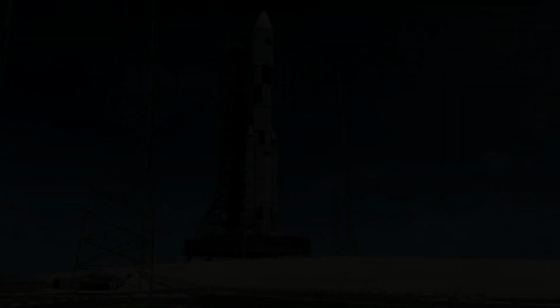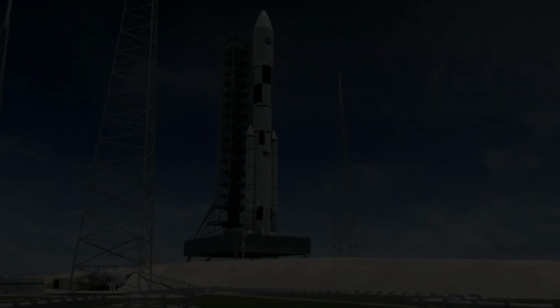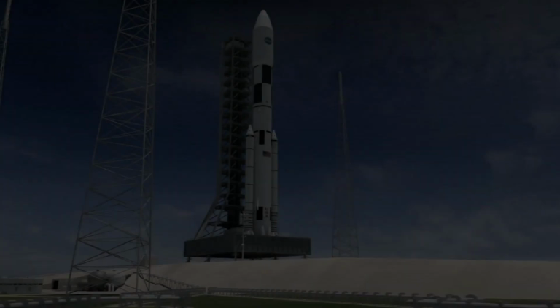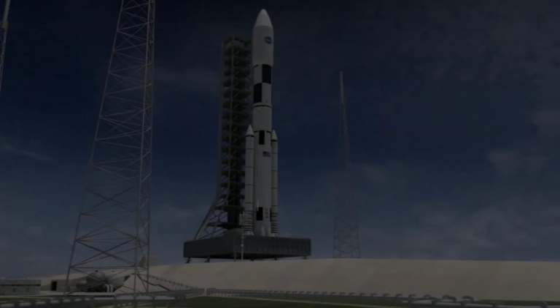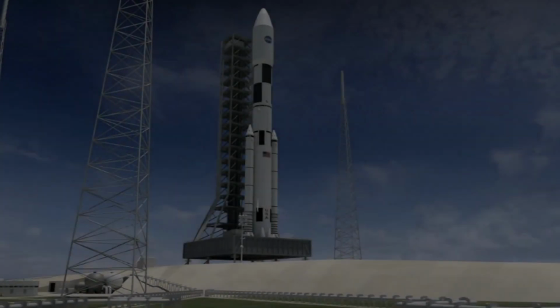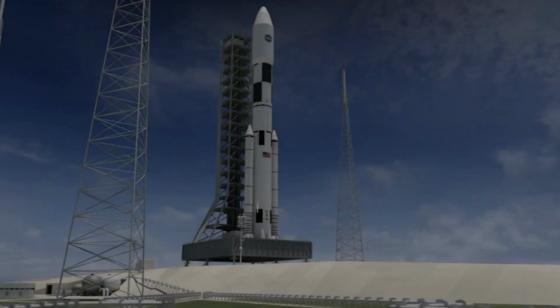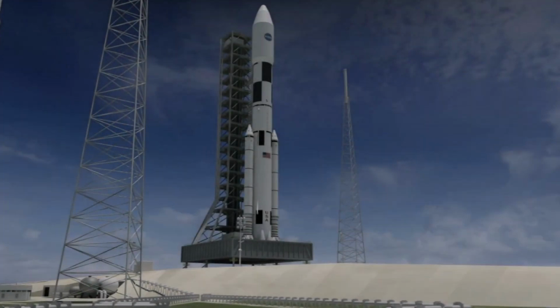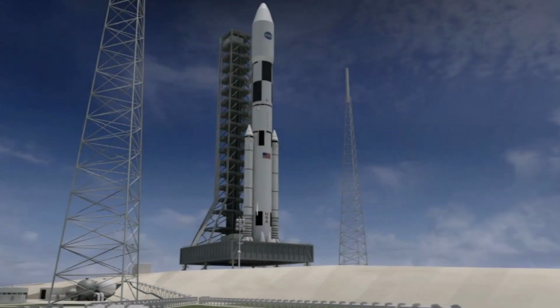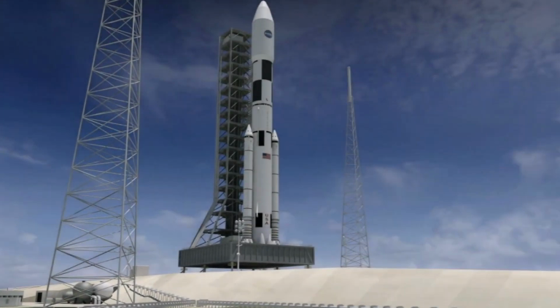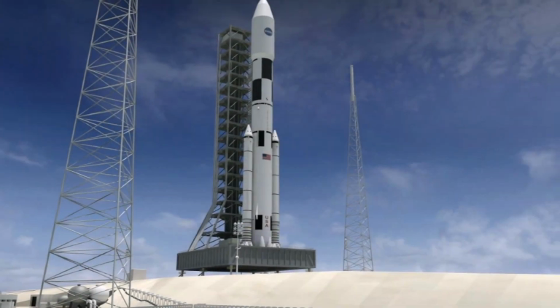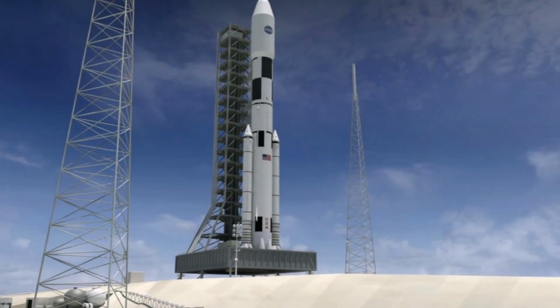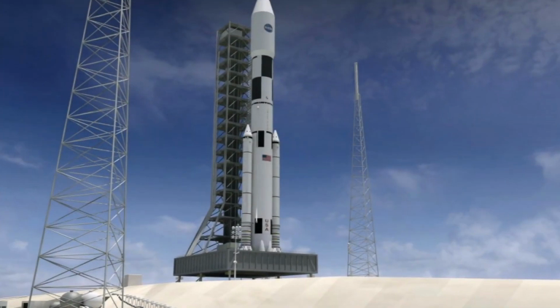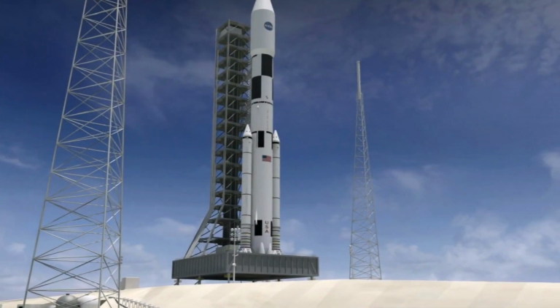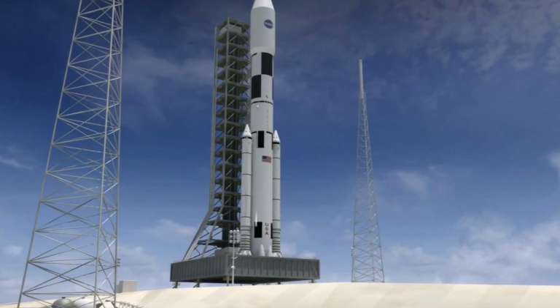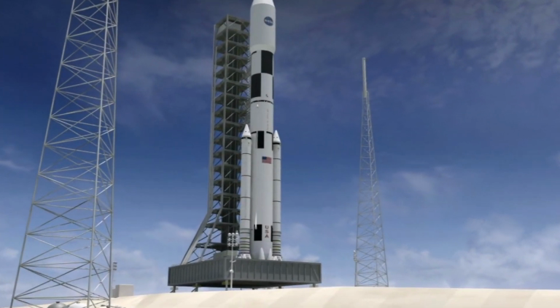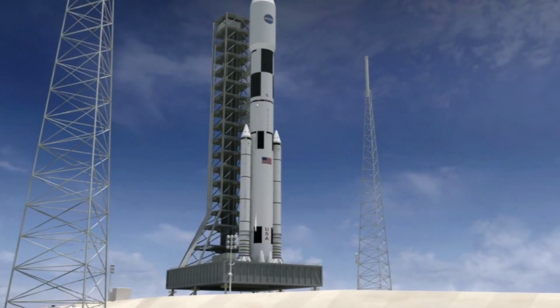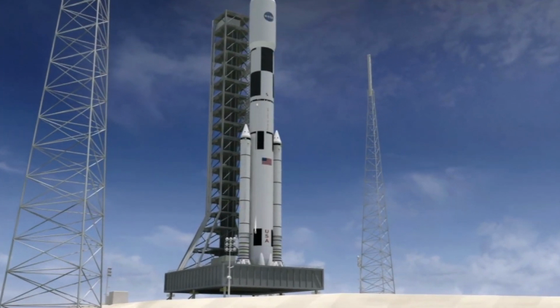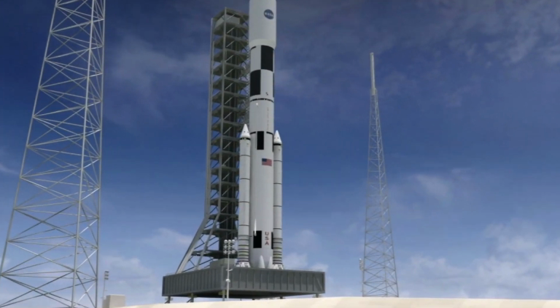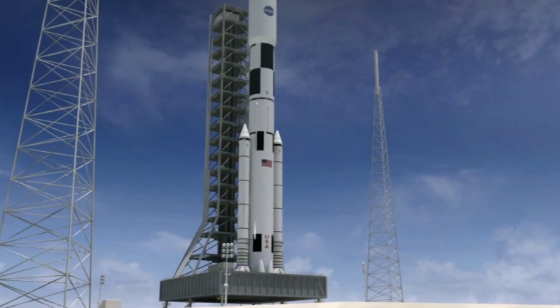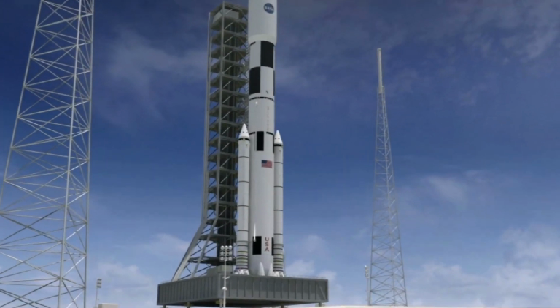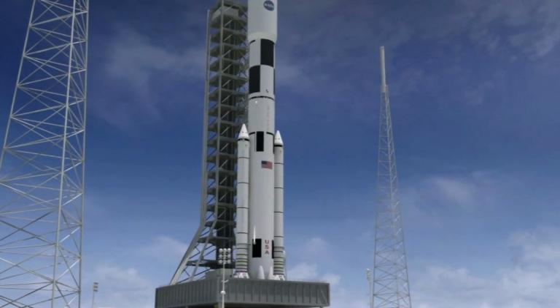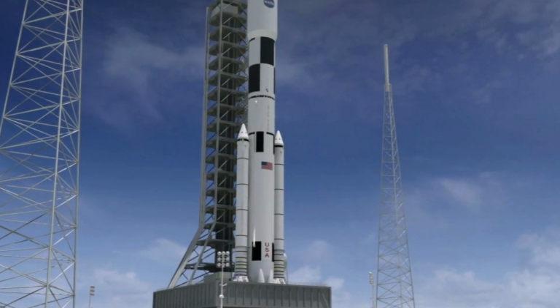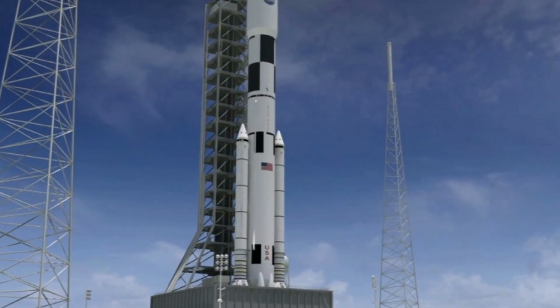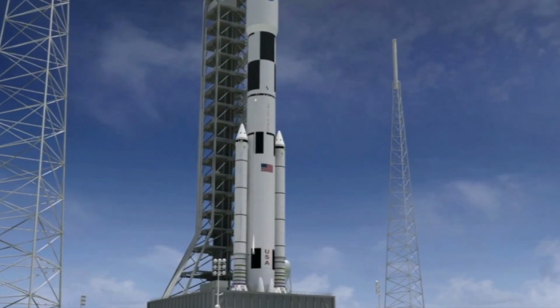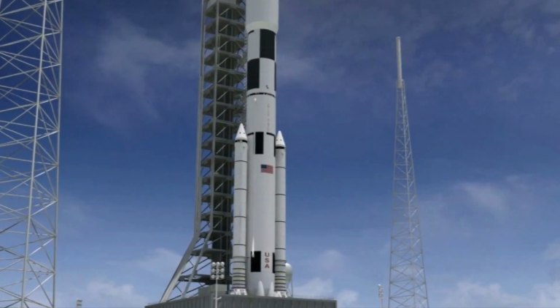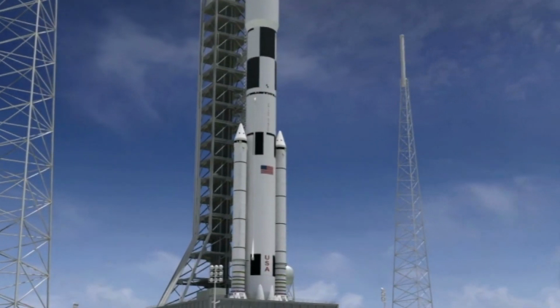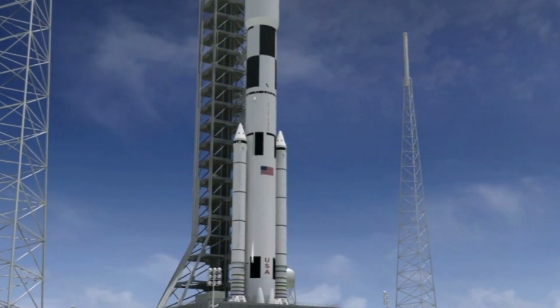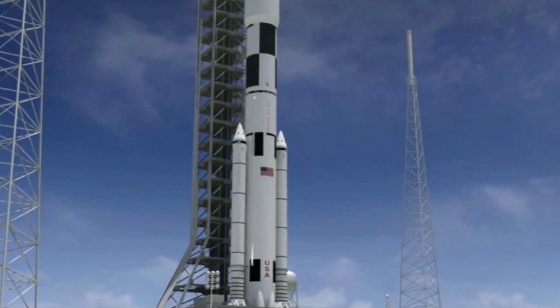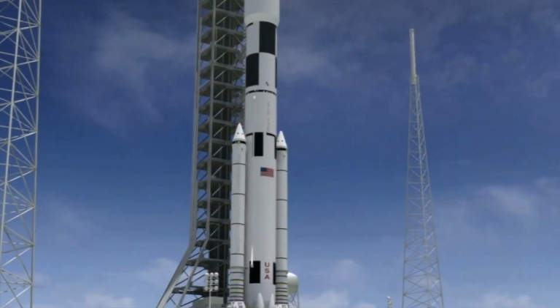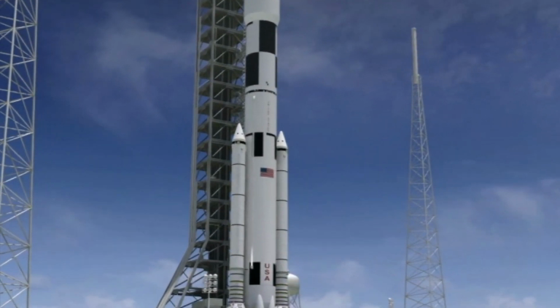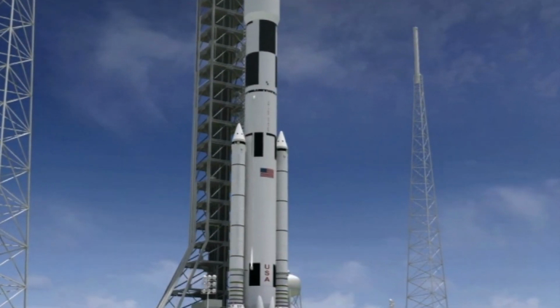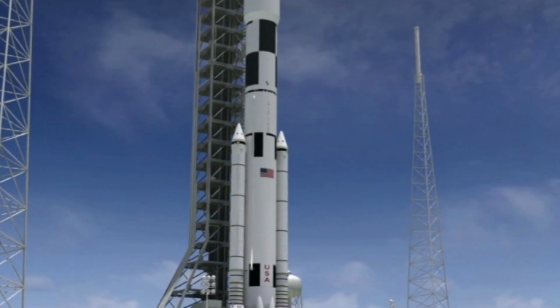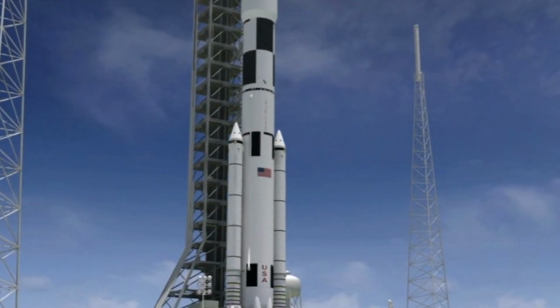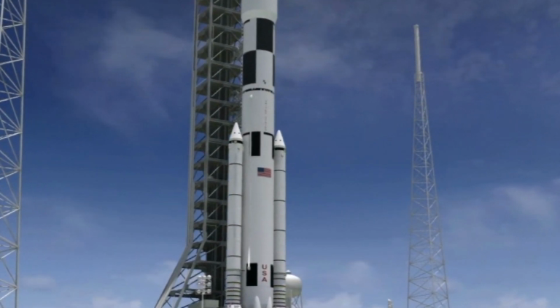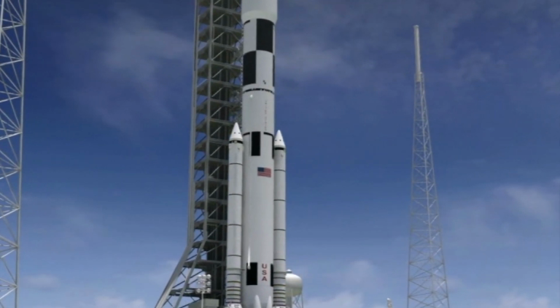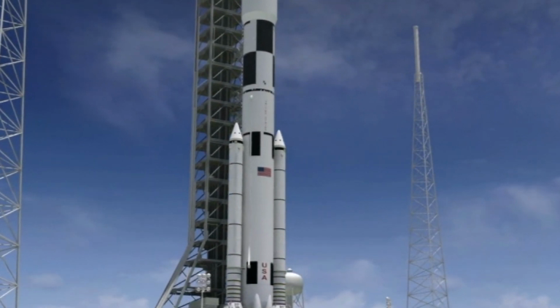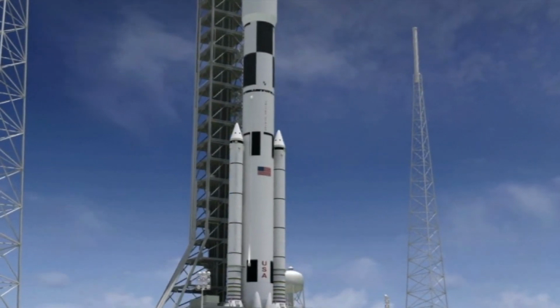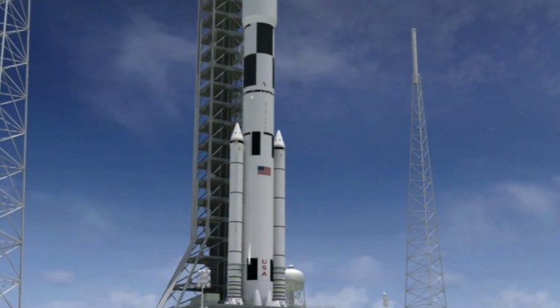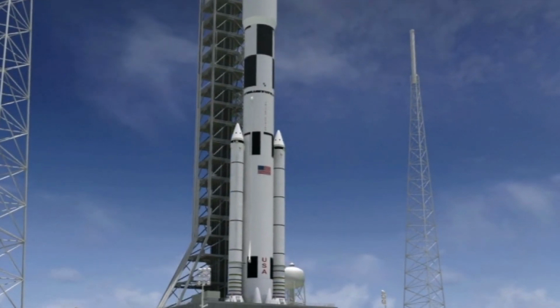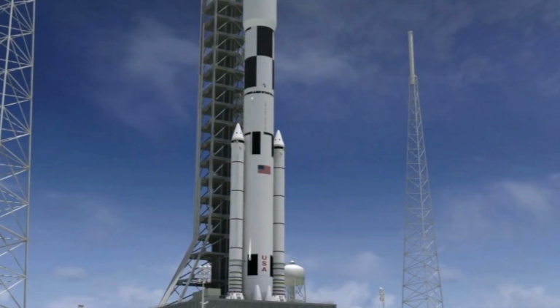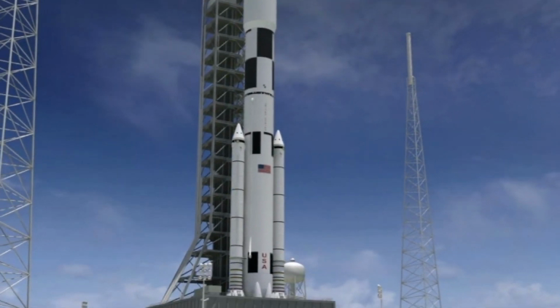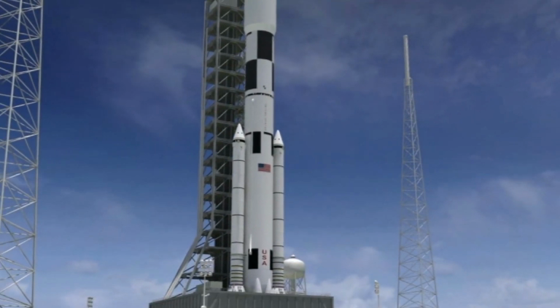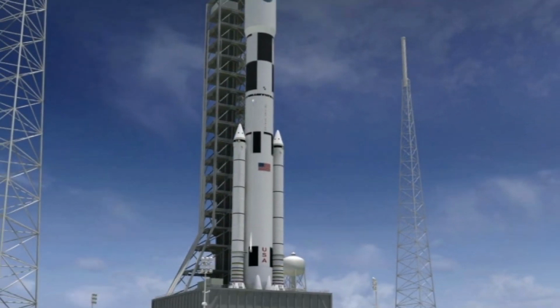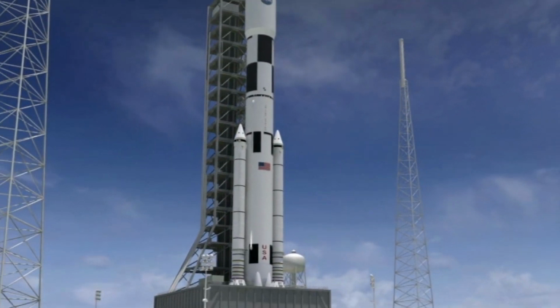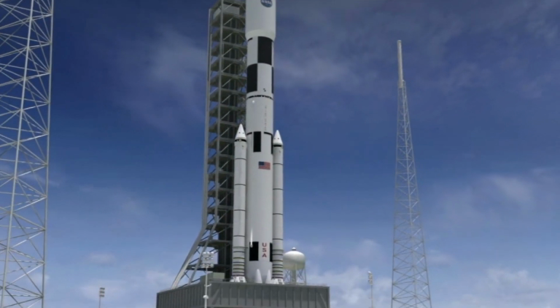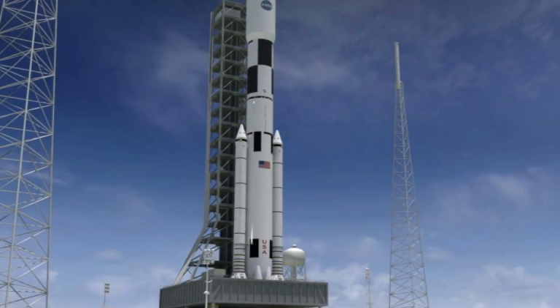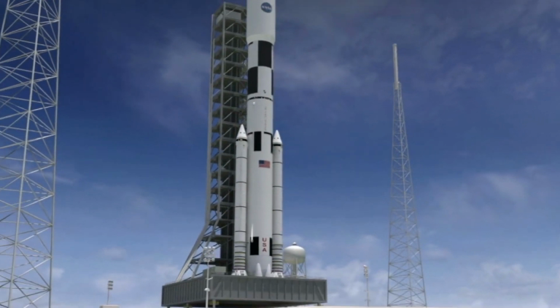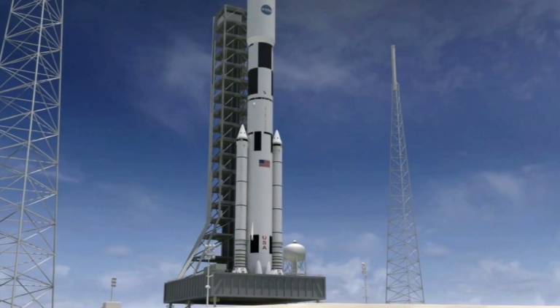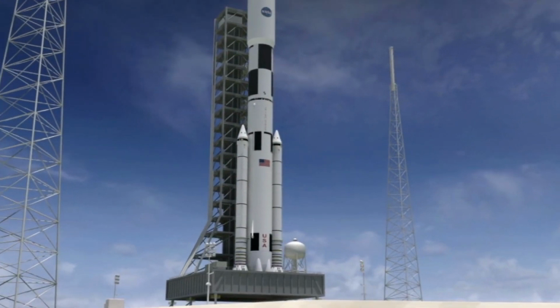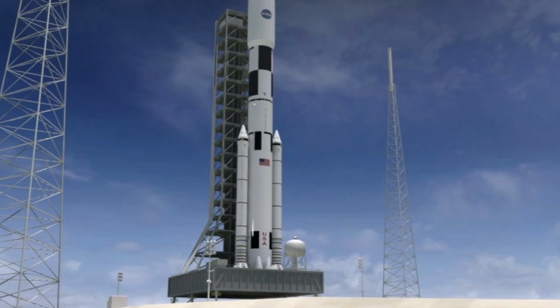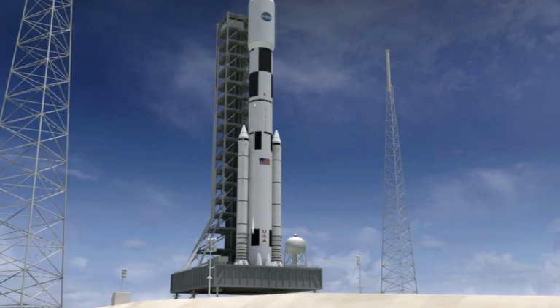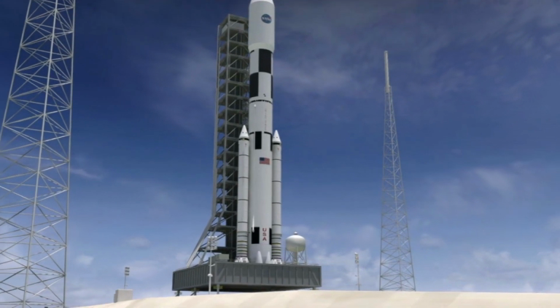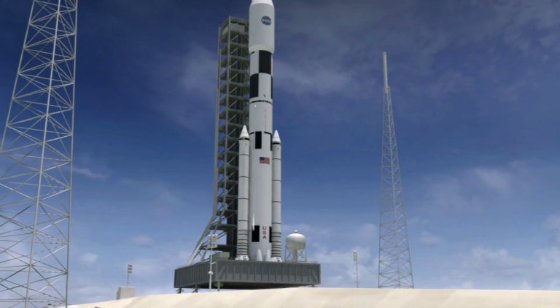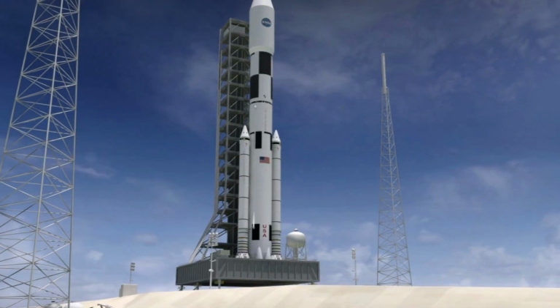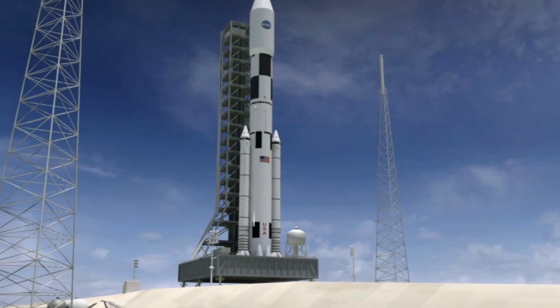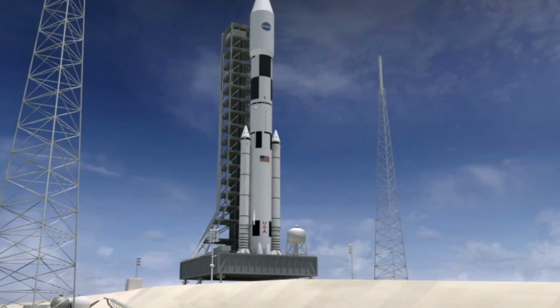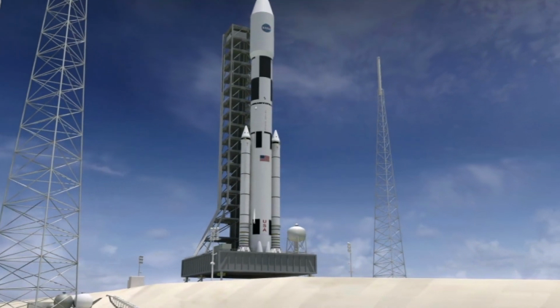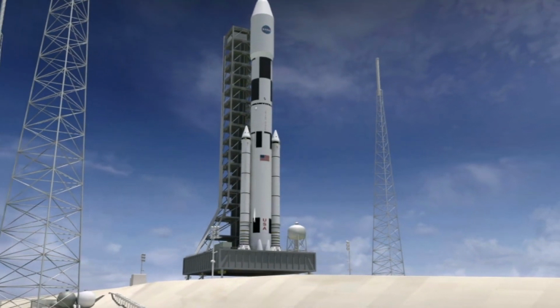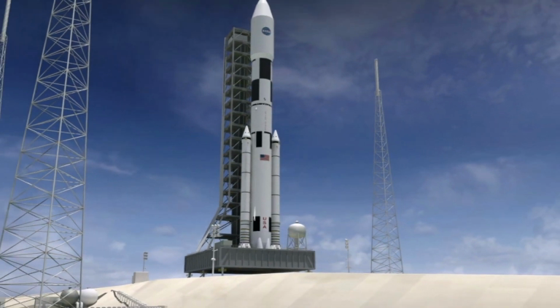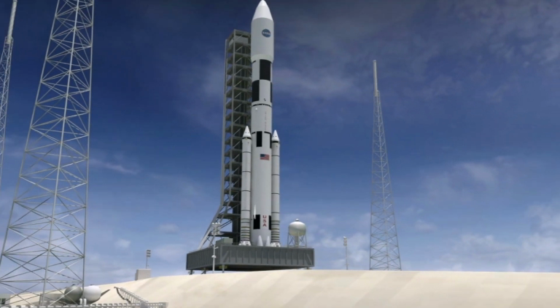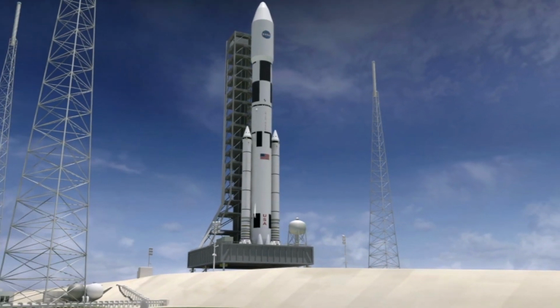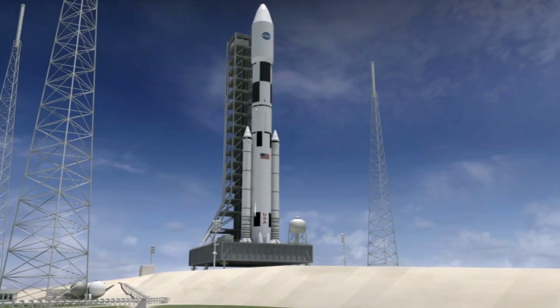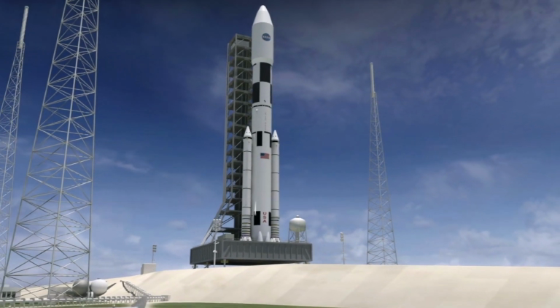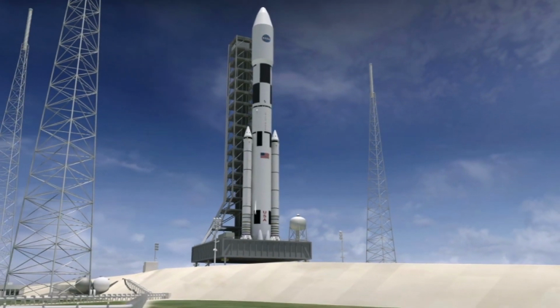In this video, we will delve into the Artemis 2 project, but let us first review the other planned Artemis missions.